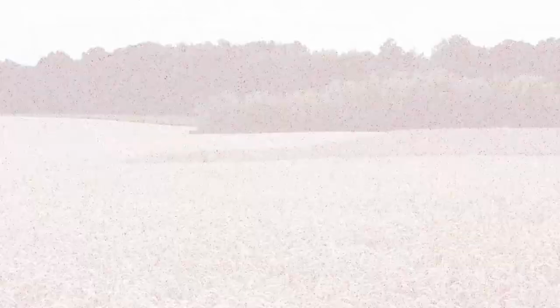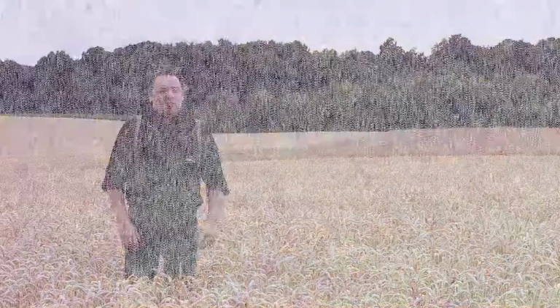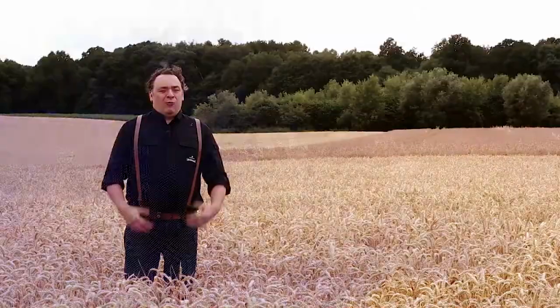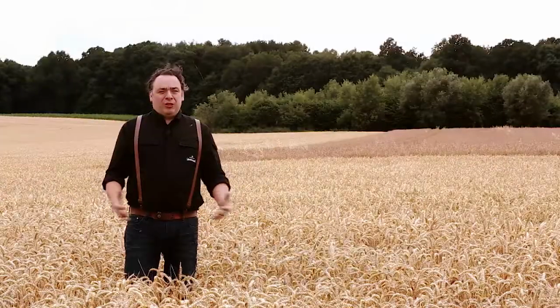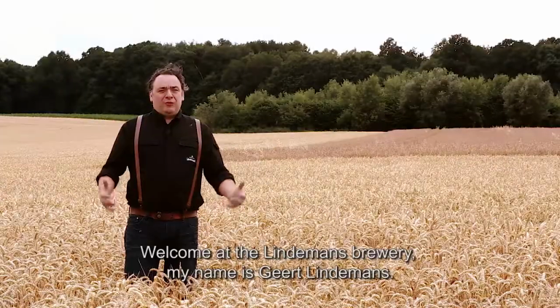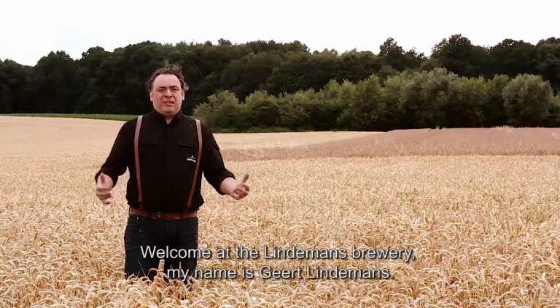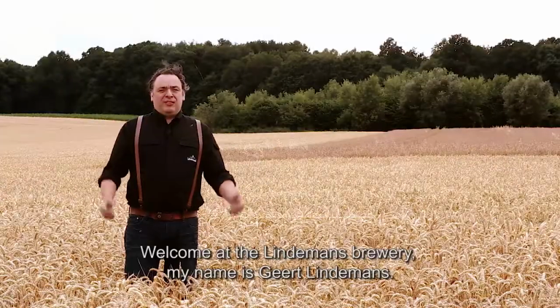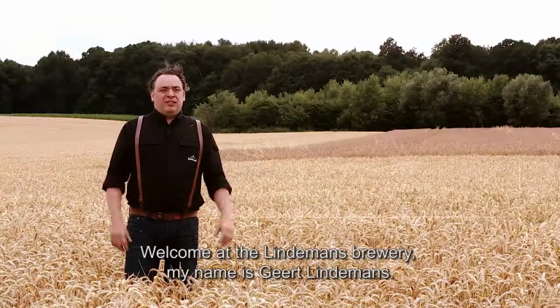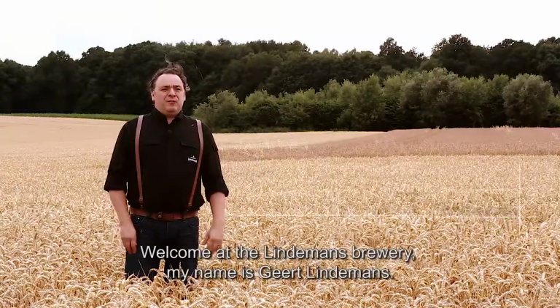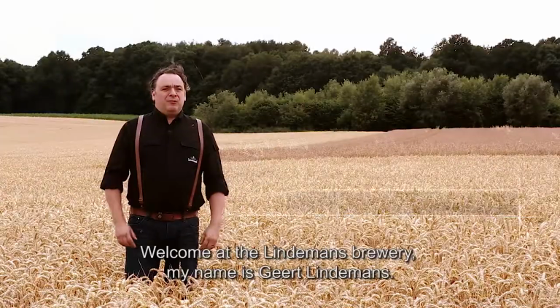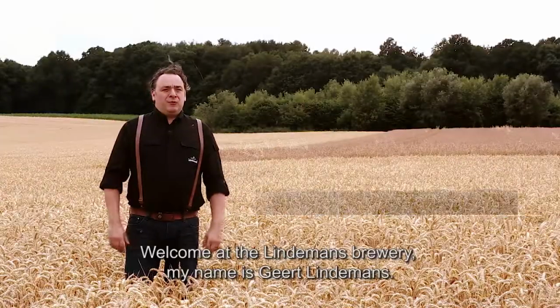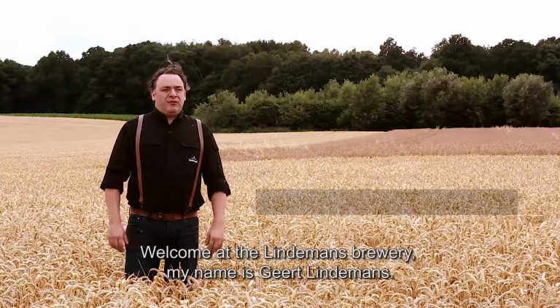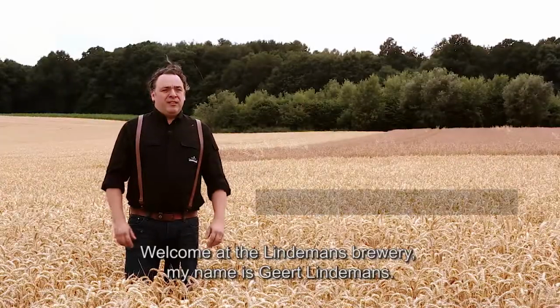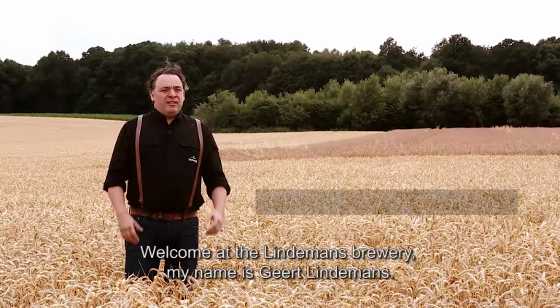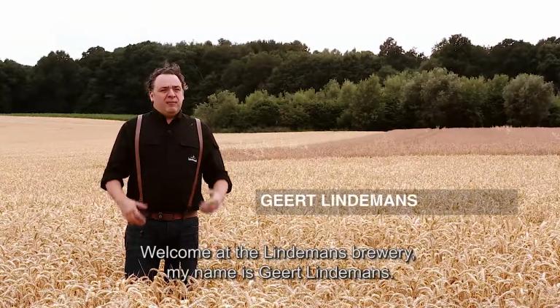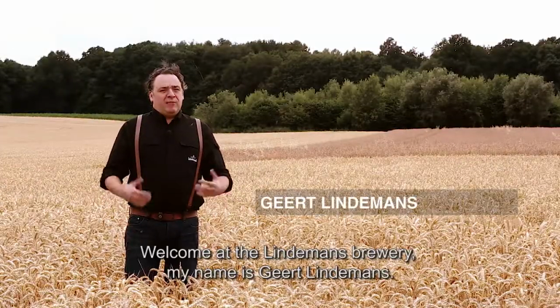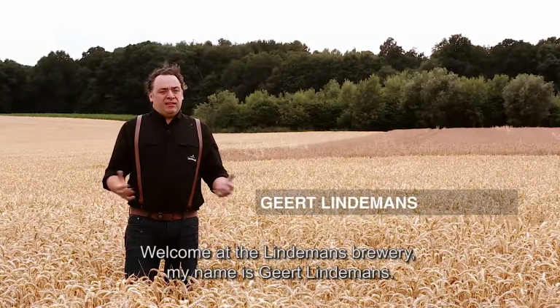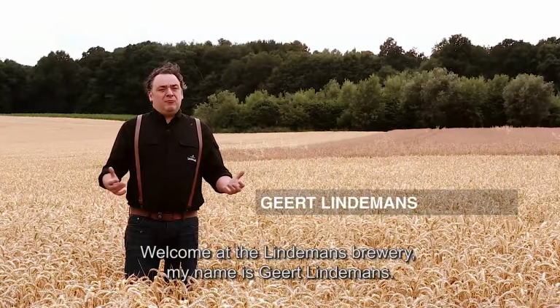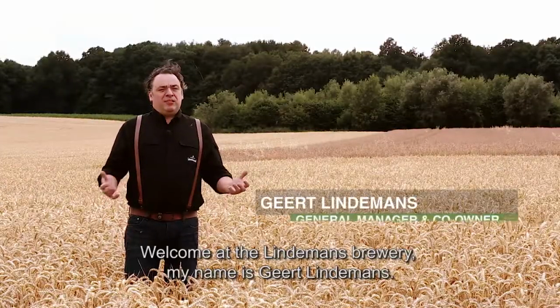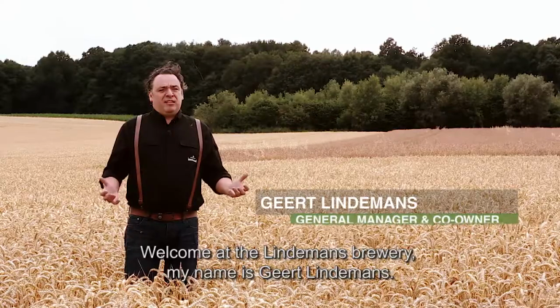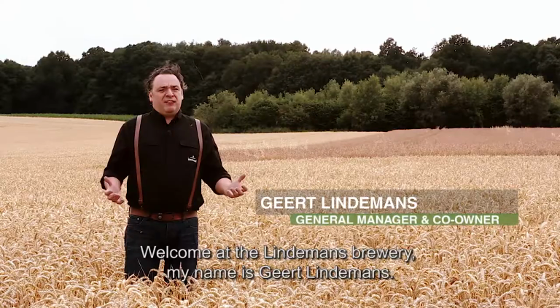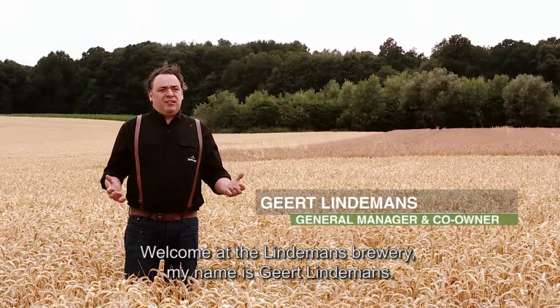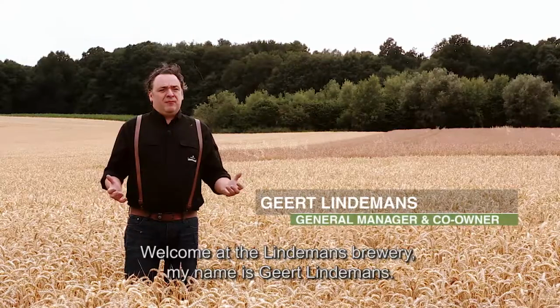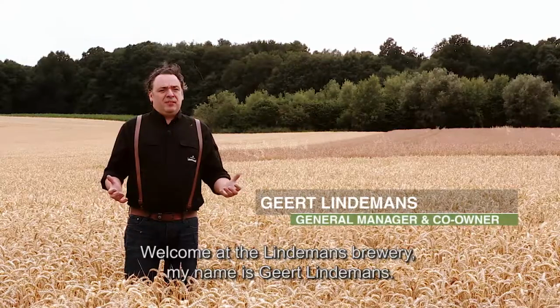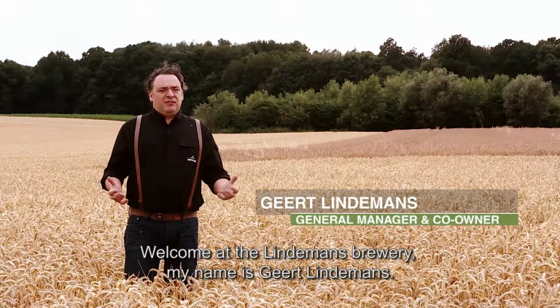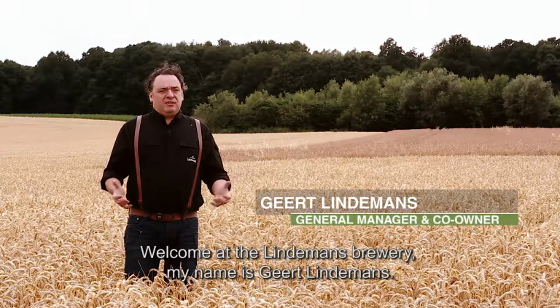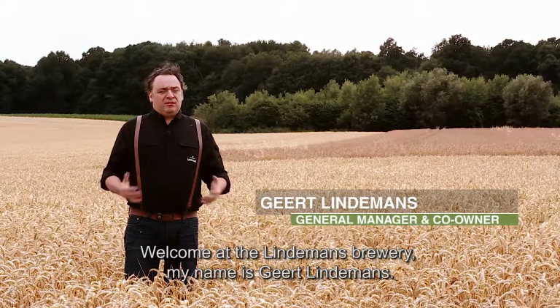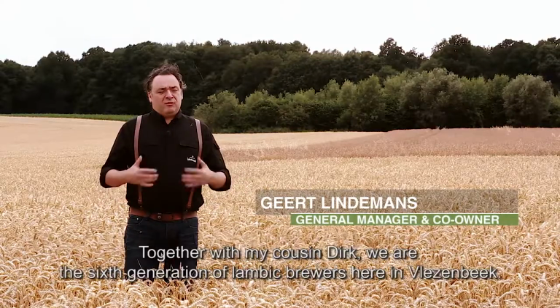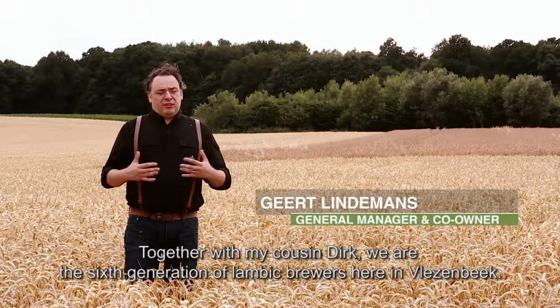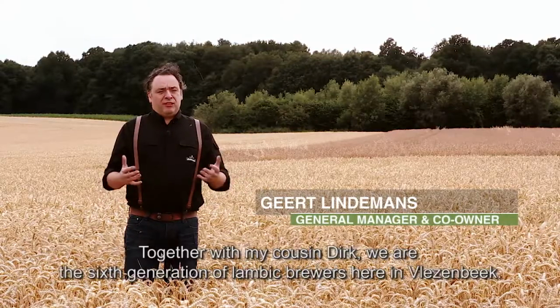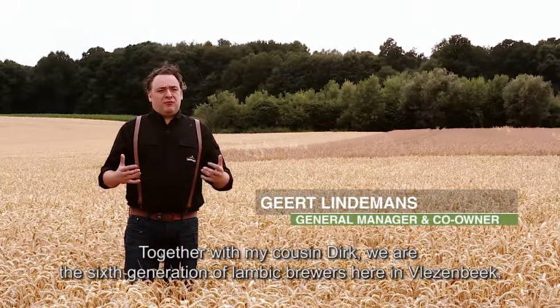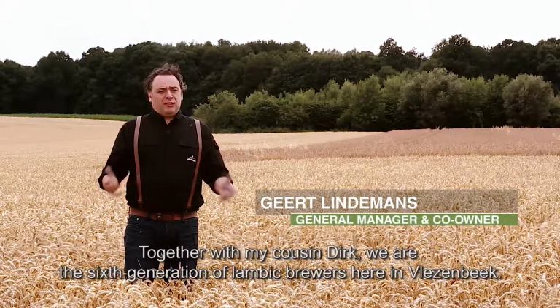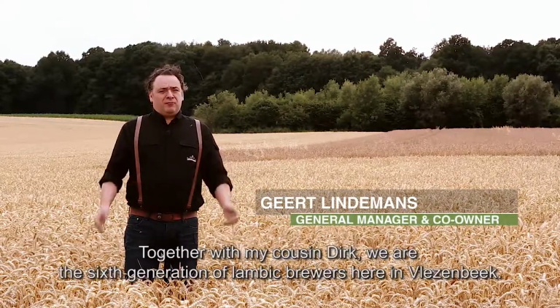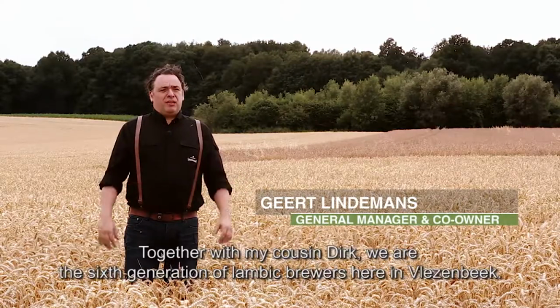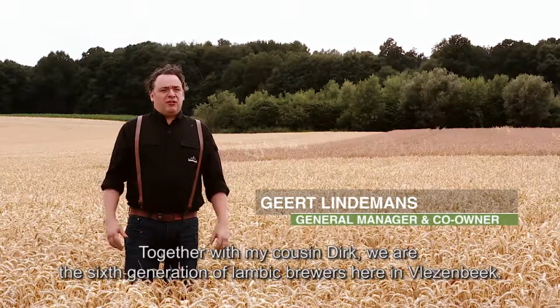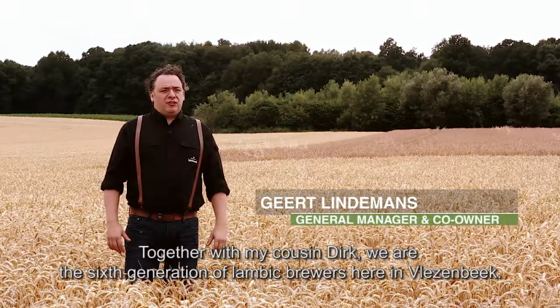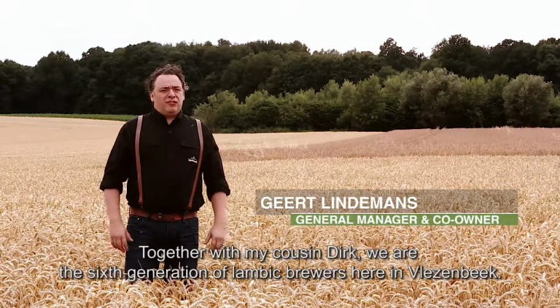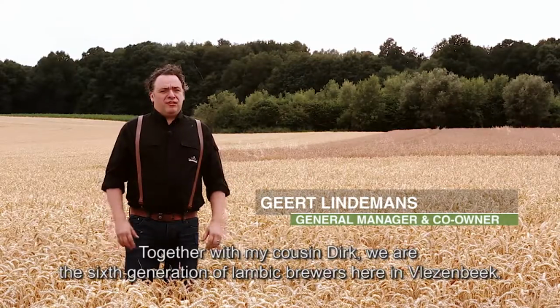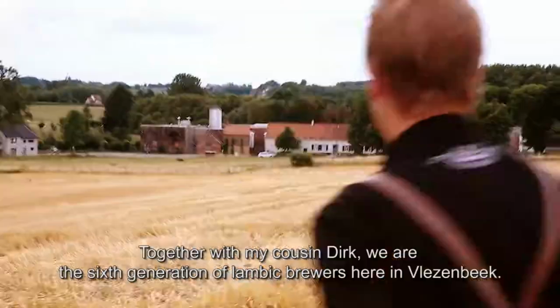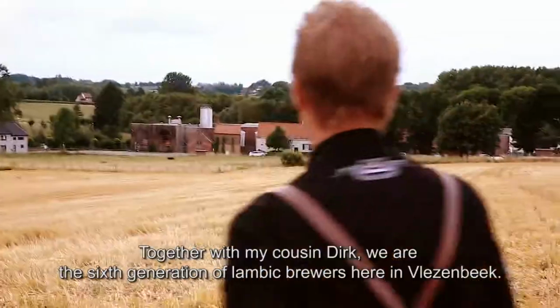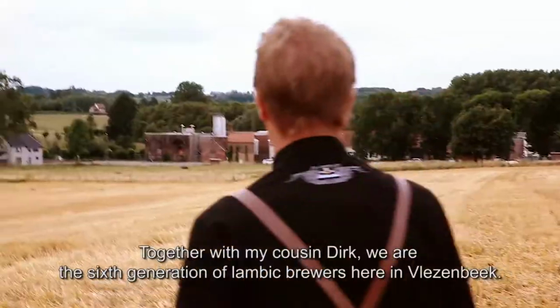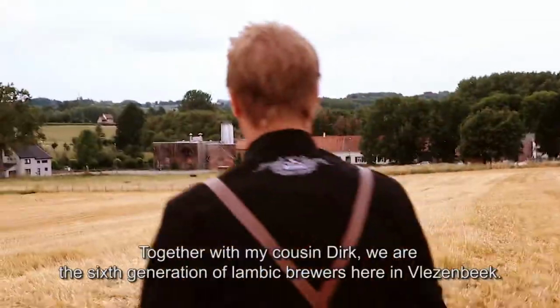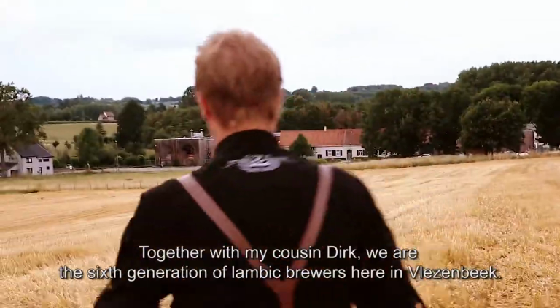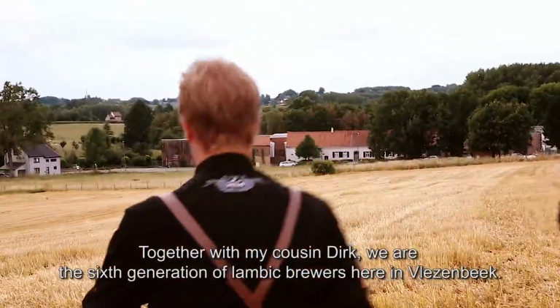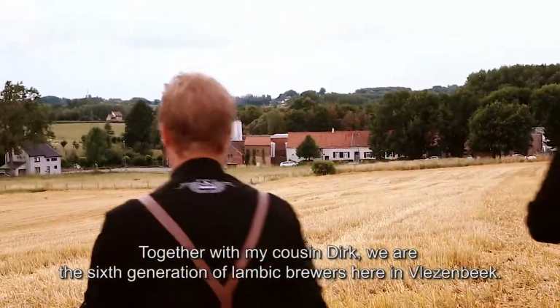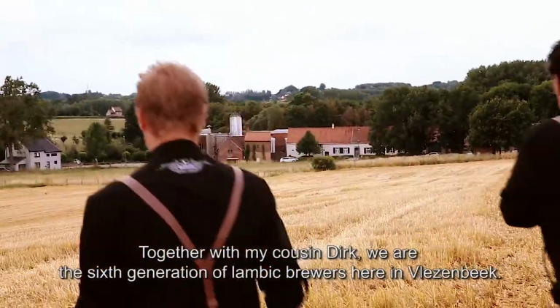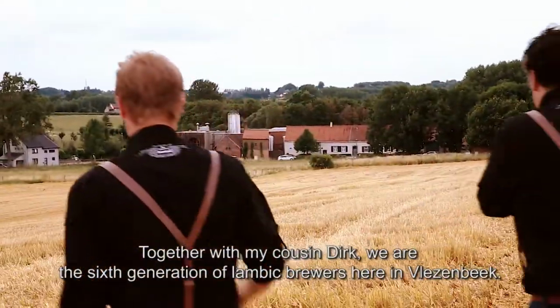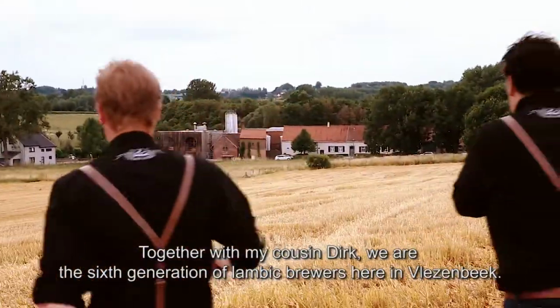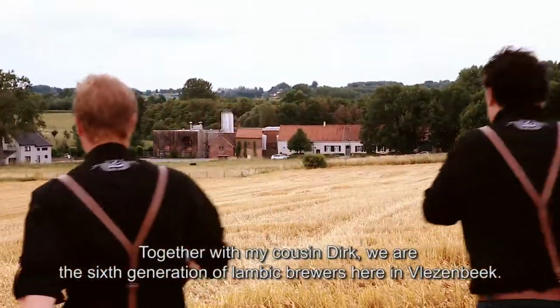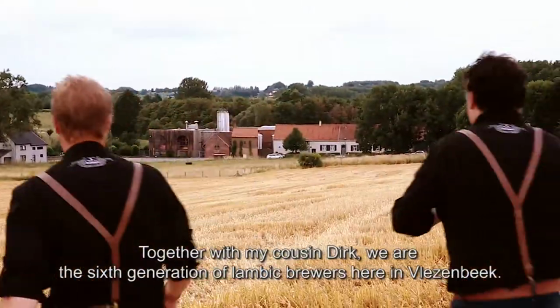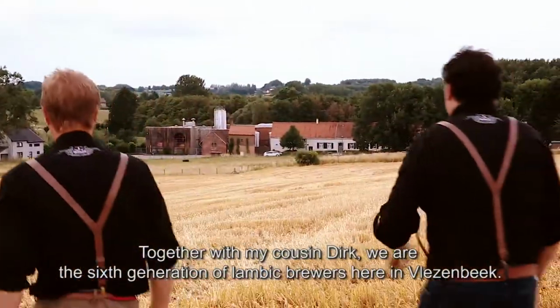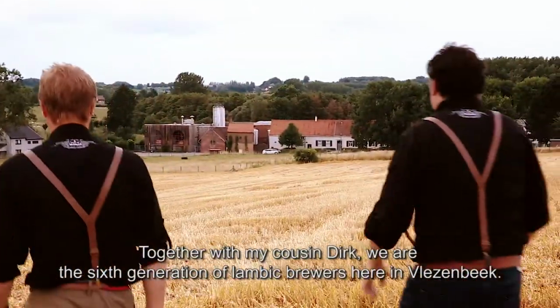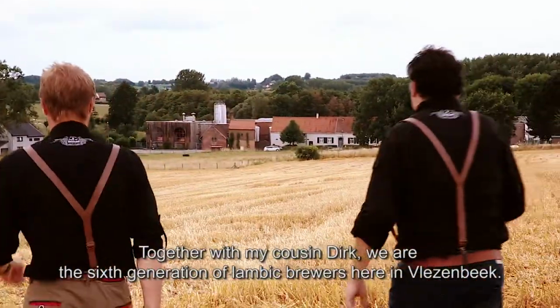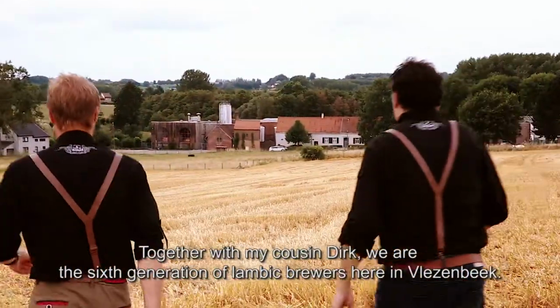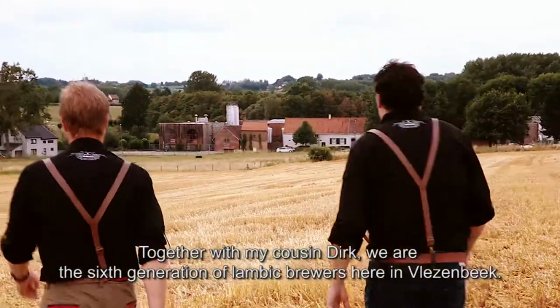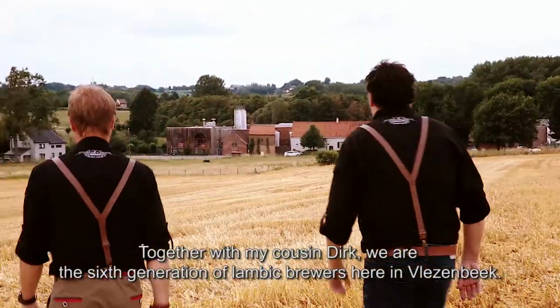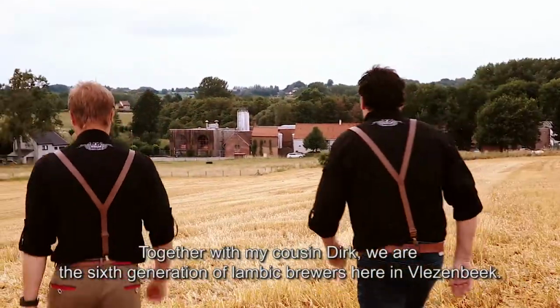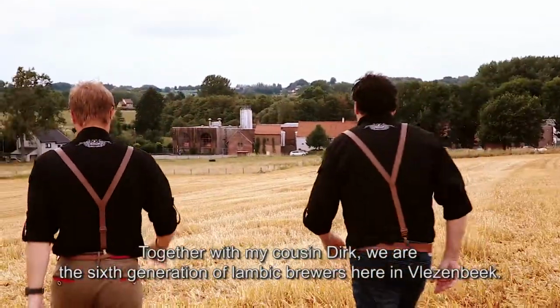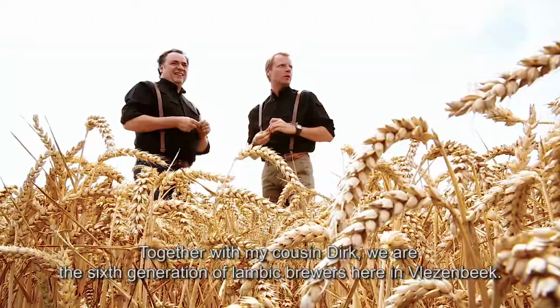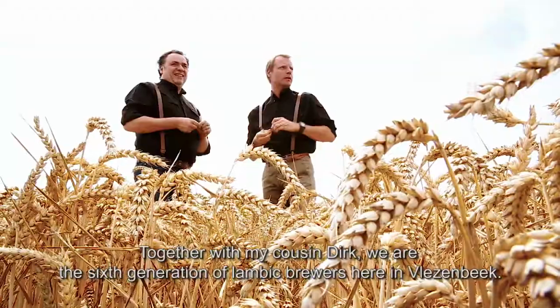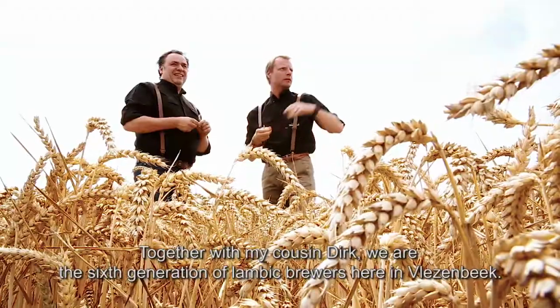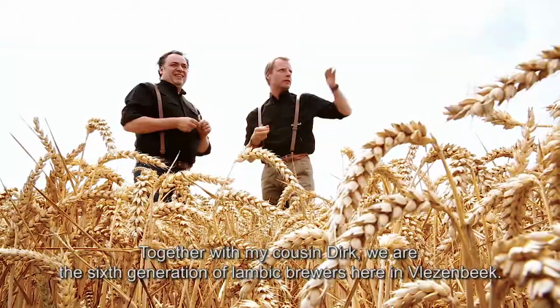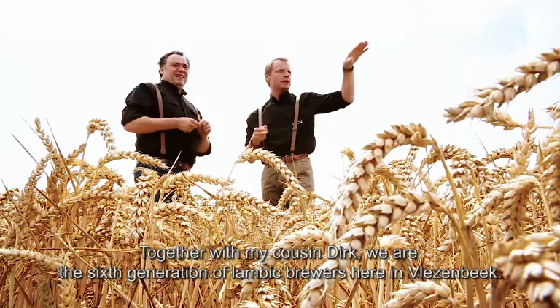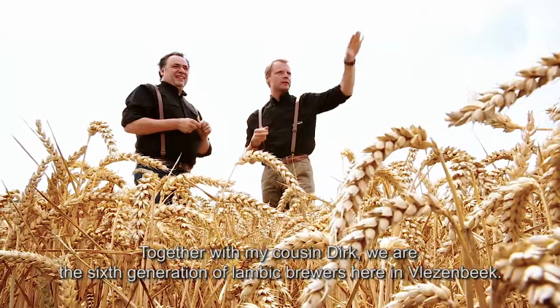Welcome to the Lindemans Brewery. My name is Geert Lindemans, together with my cousin Dirk. We're the sixth generation of Lambic brewers here in Vlesenbeek.